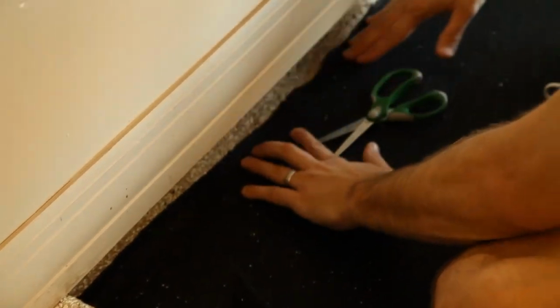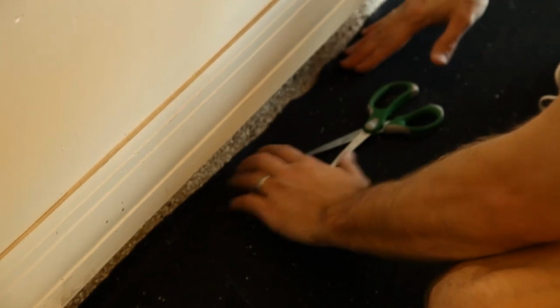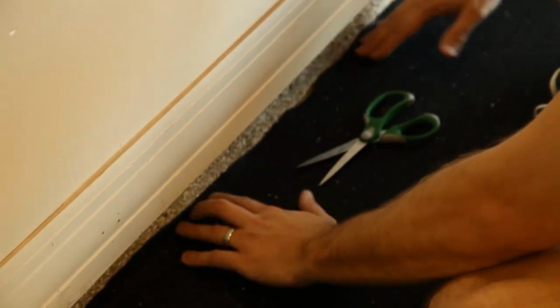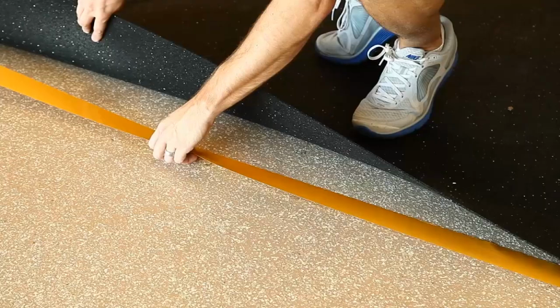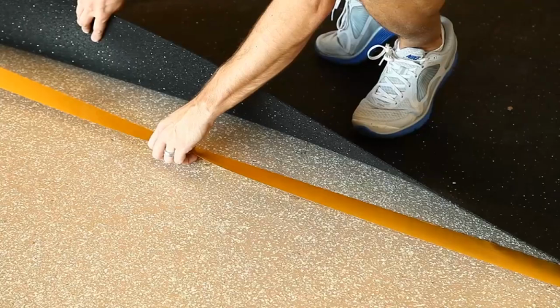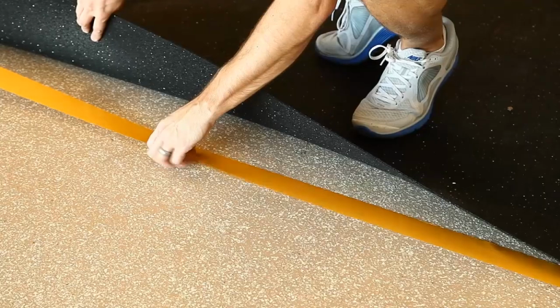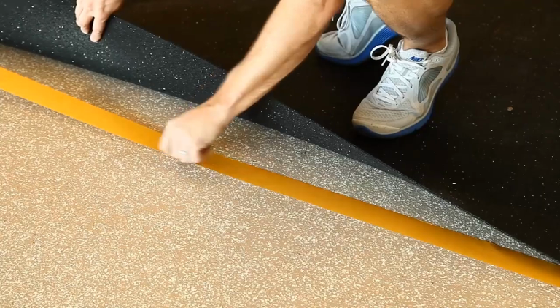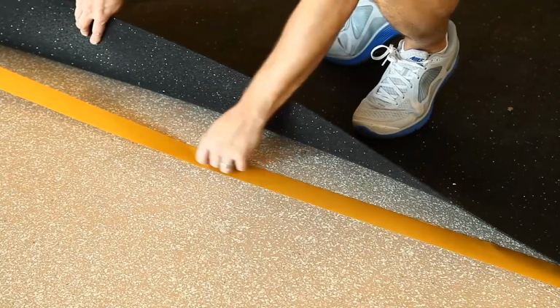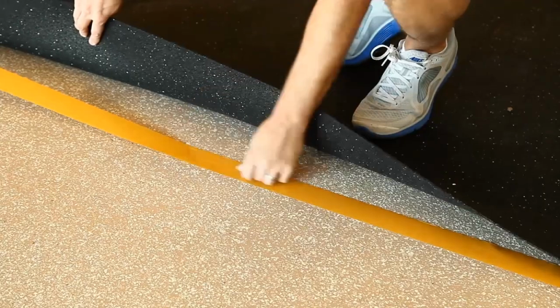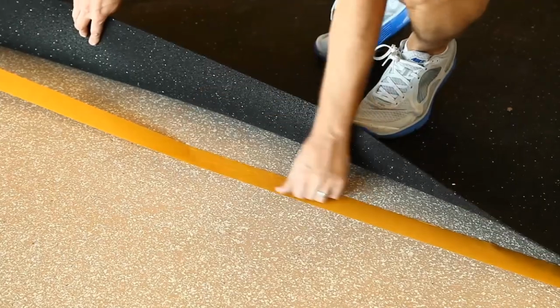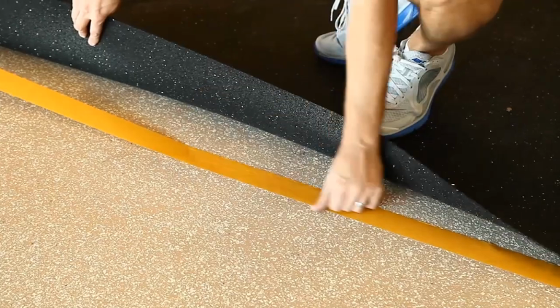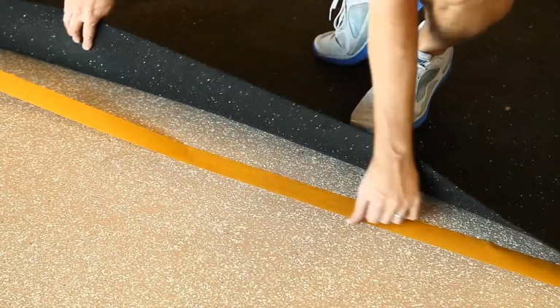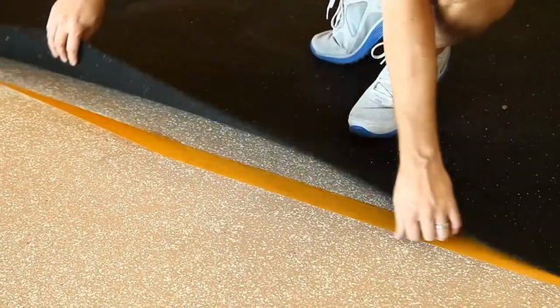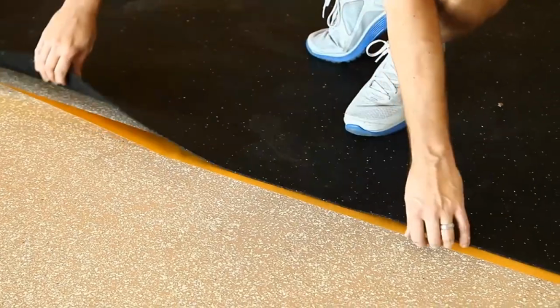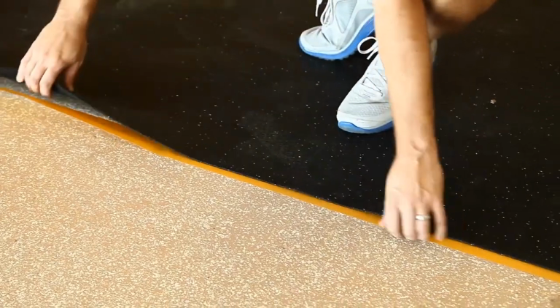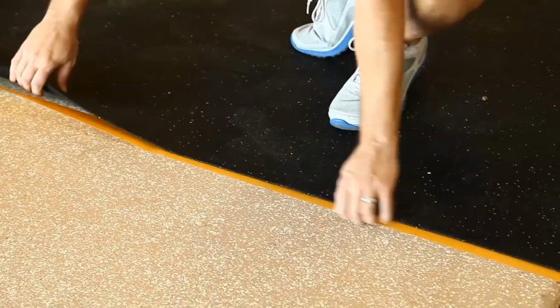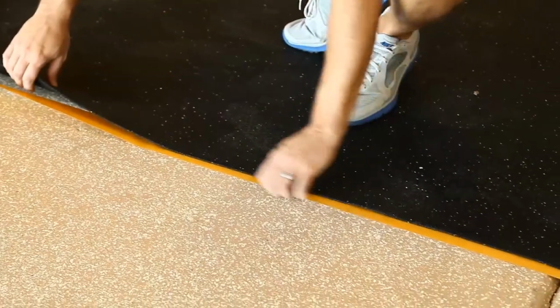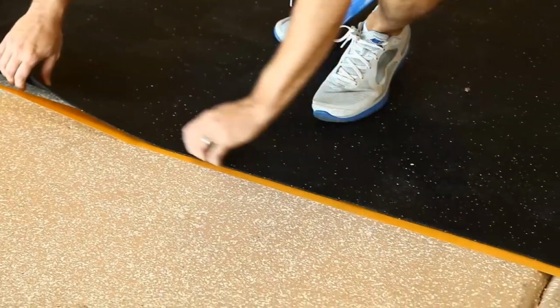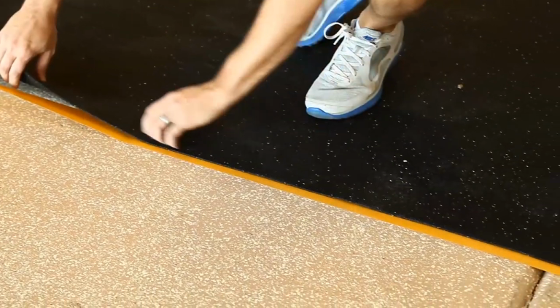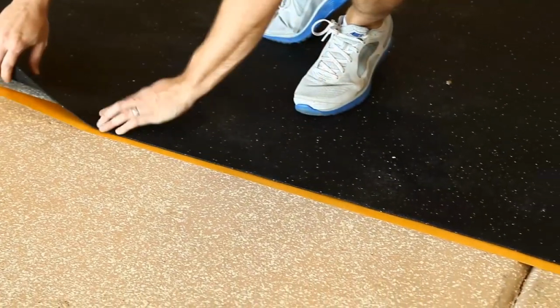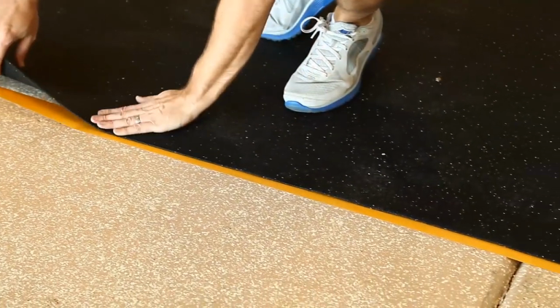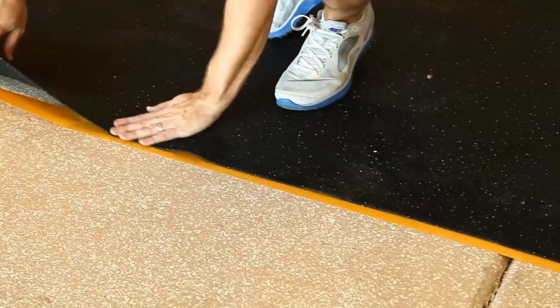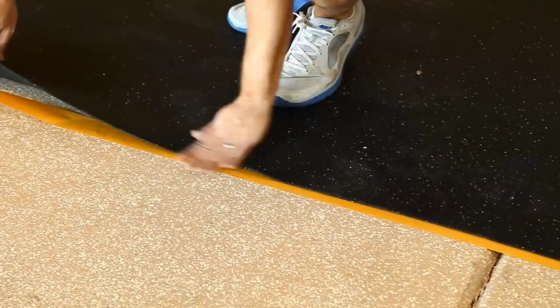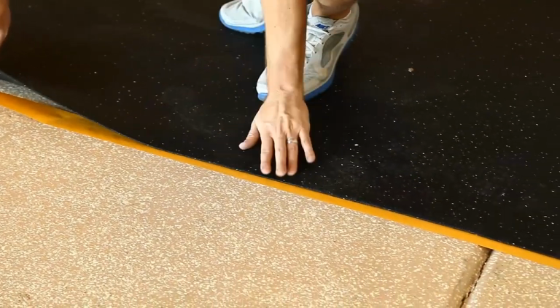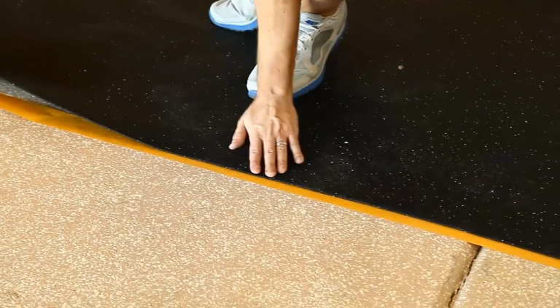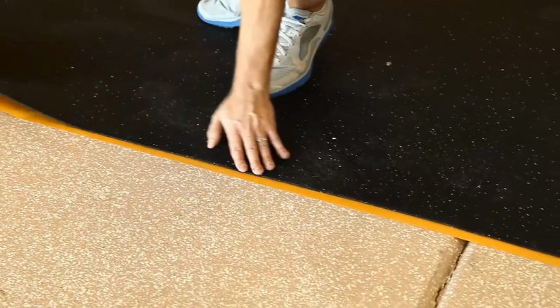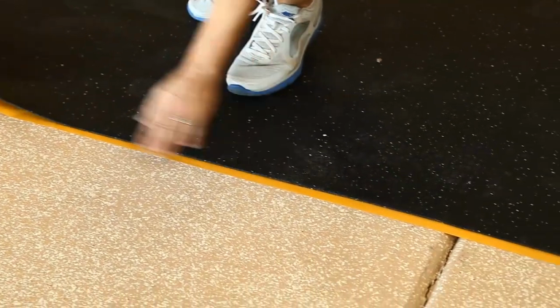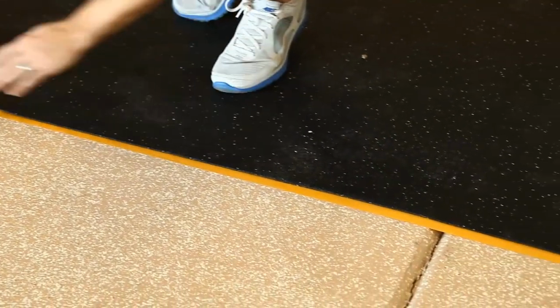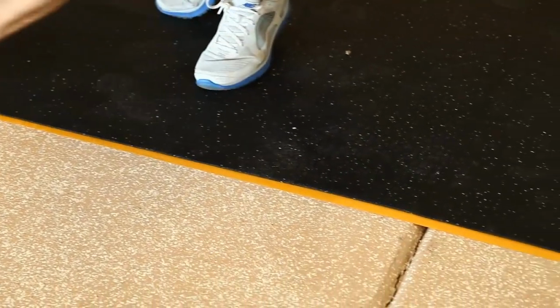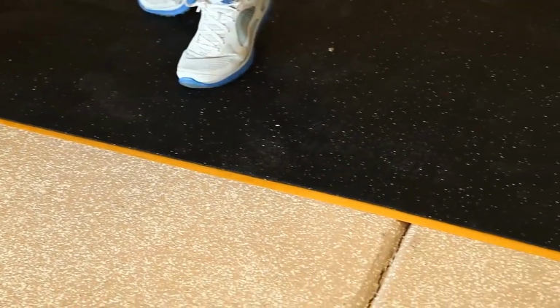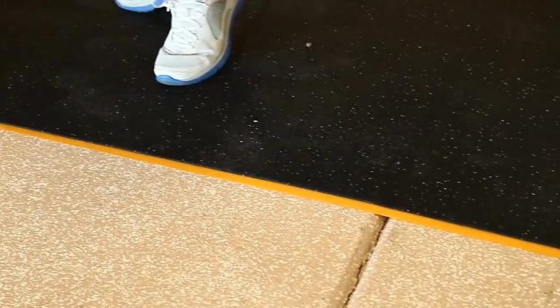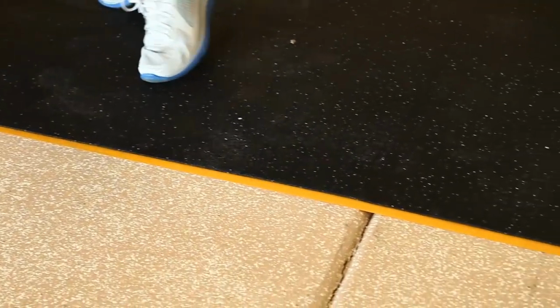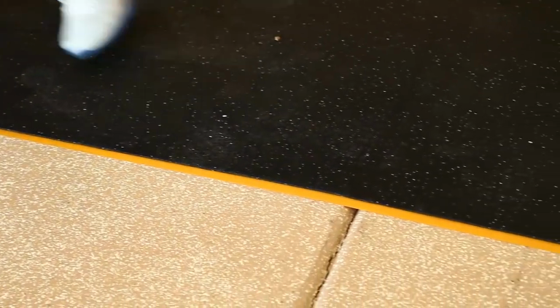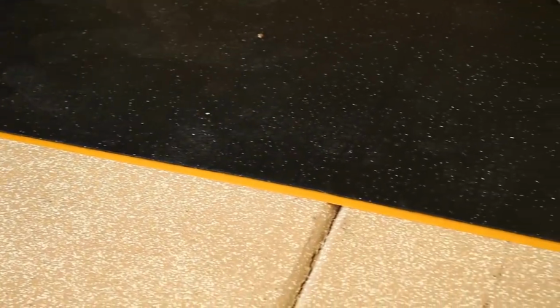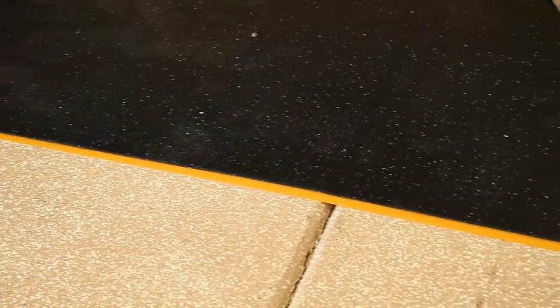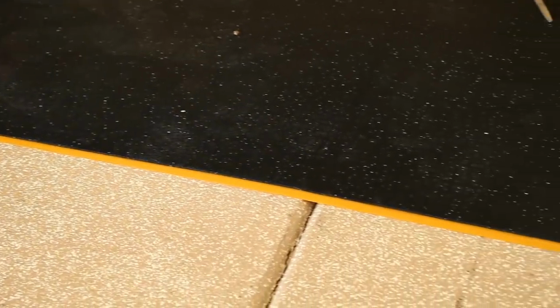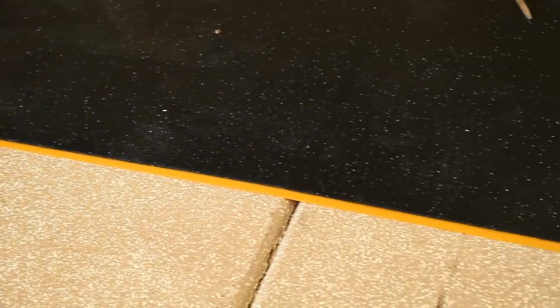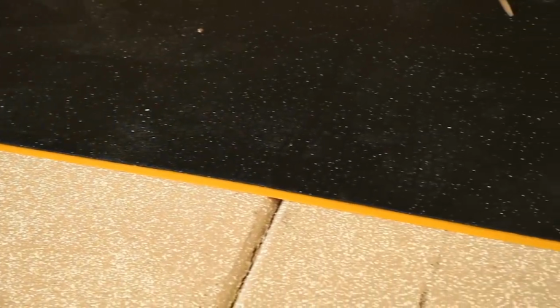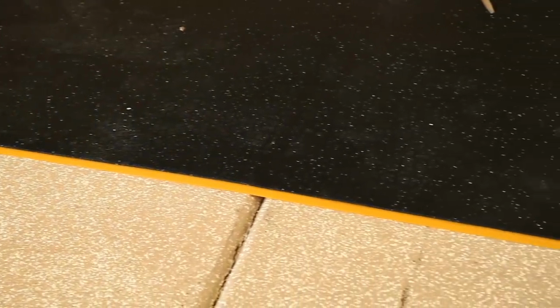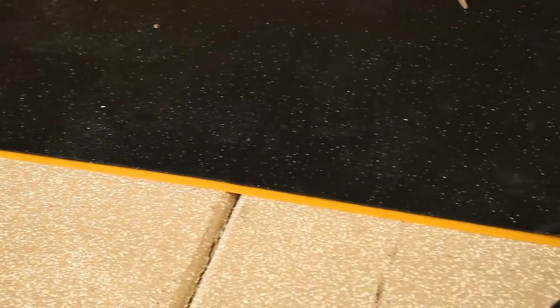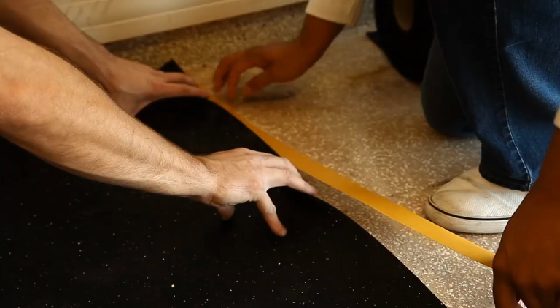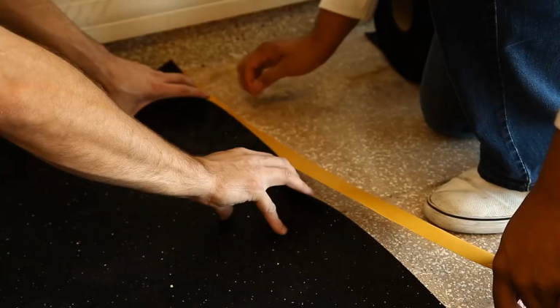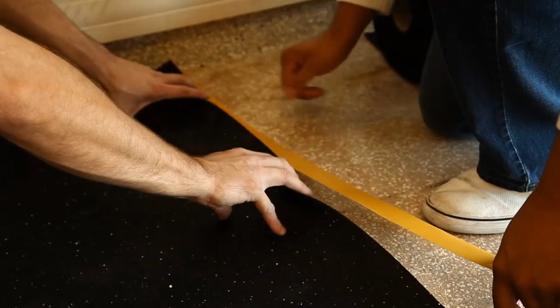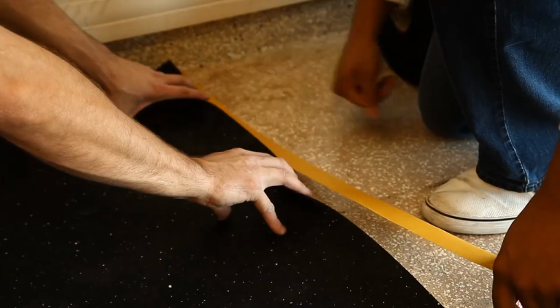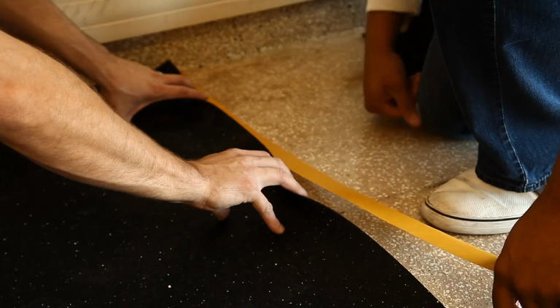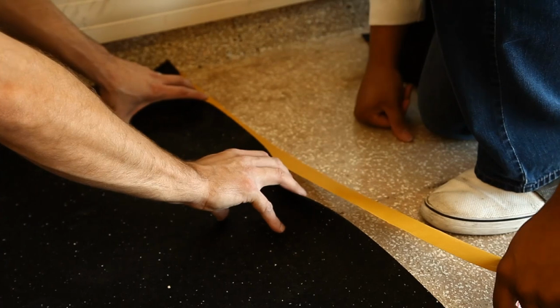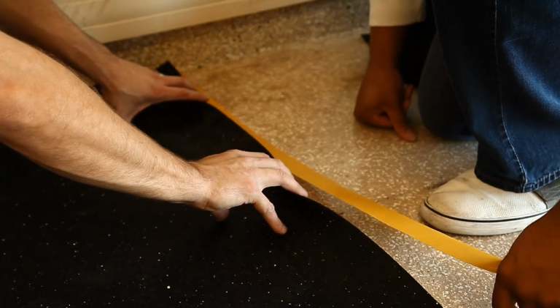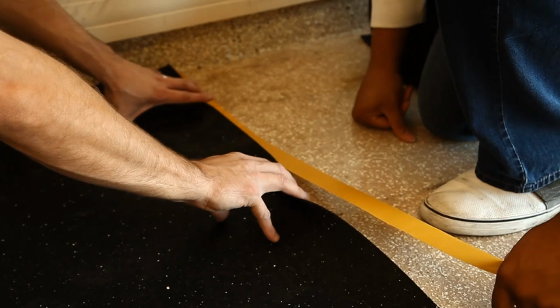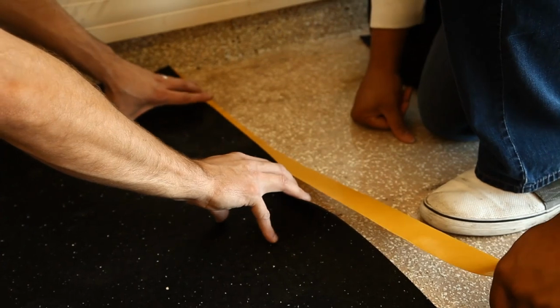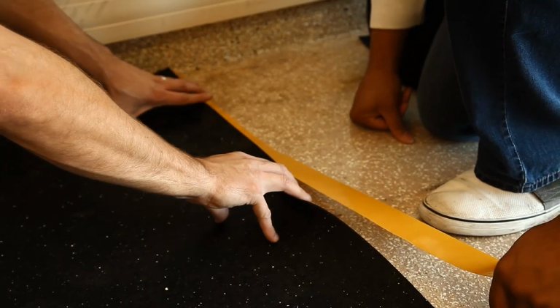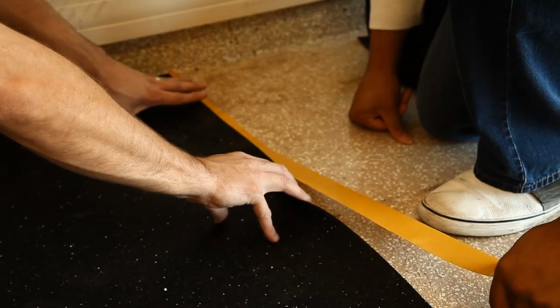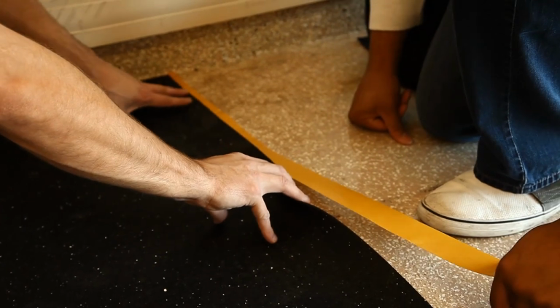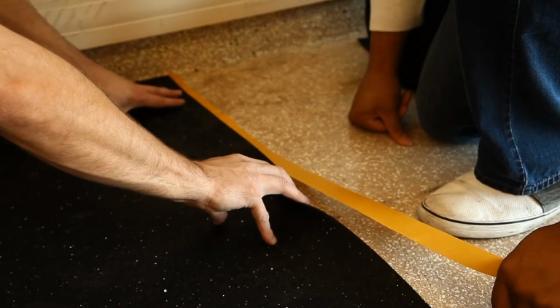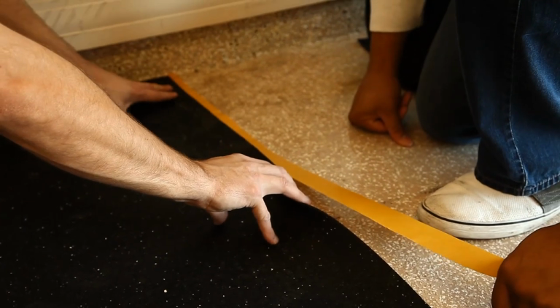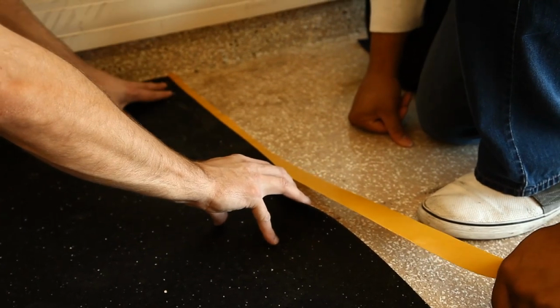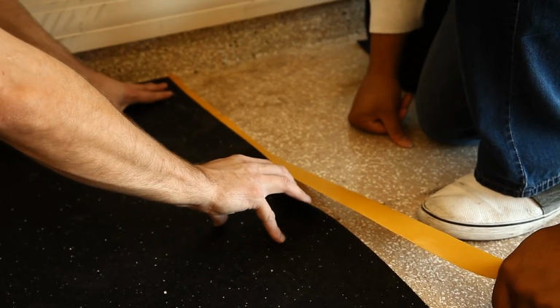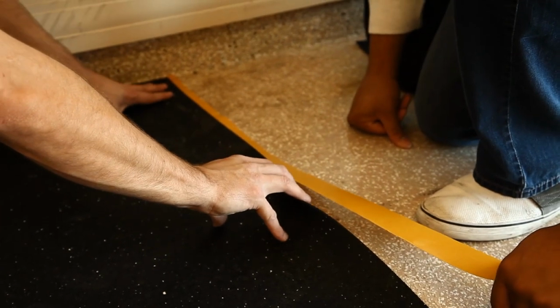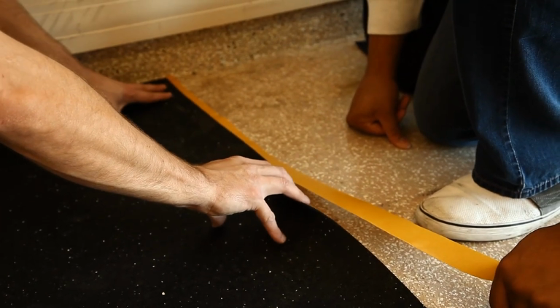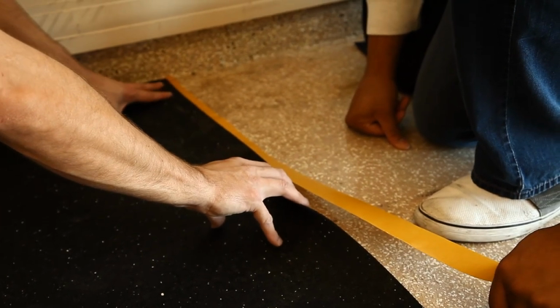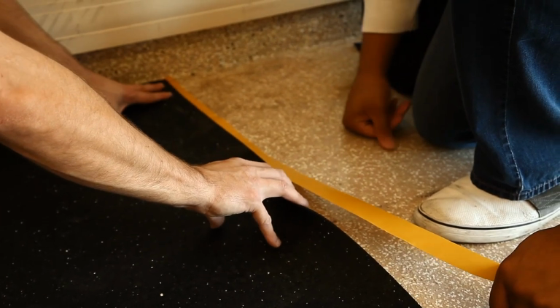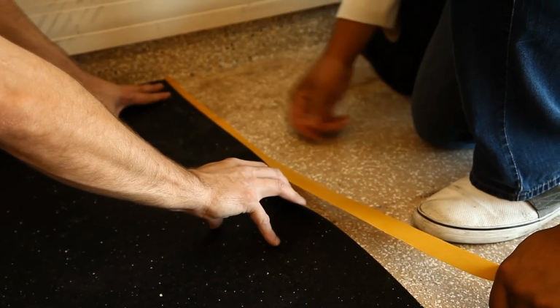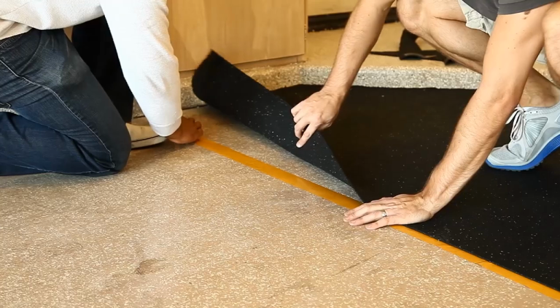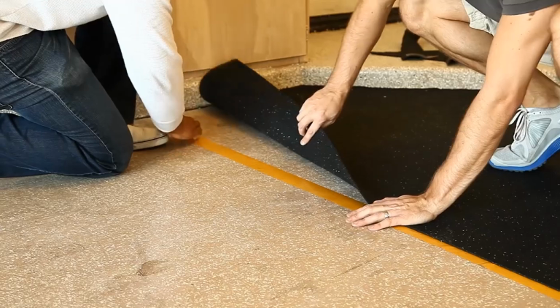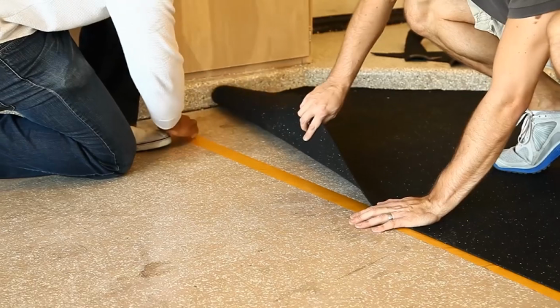Then align the open side of the rubber underlayment with double-sided carpet tape, with half the tape under the roll and half the side open for the next roll.